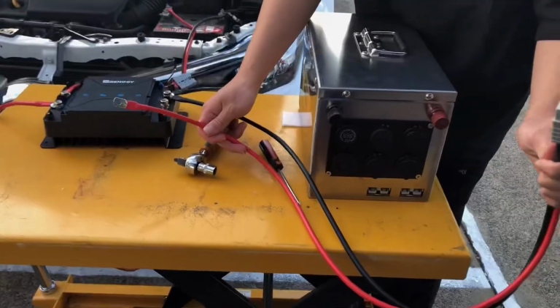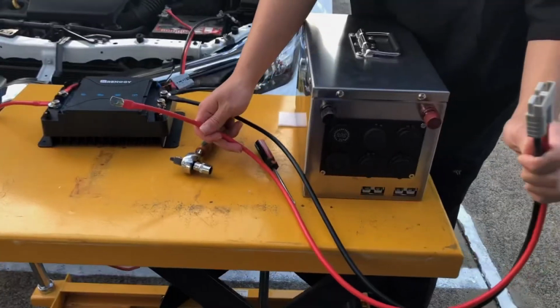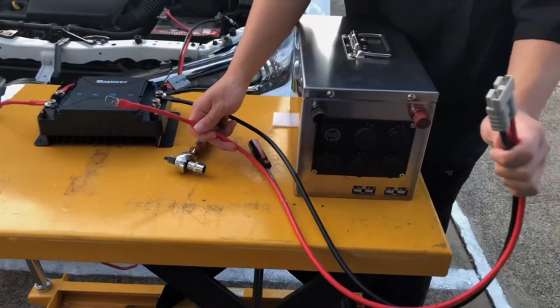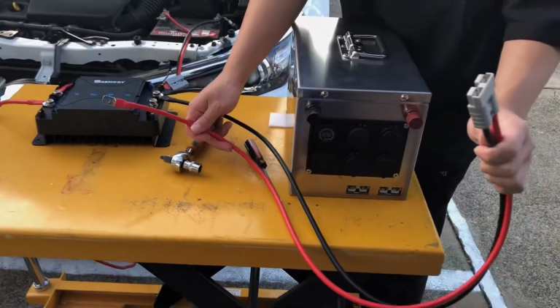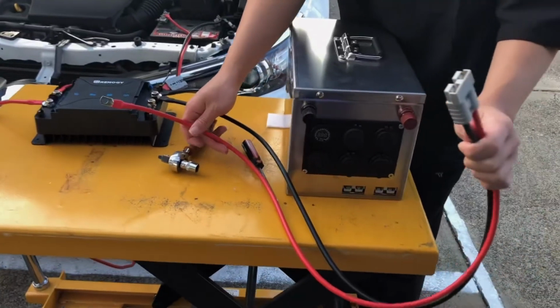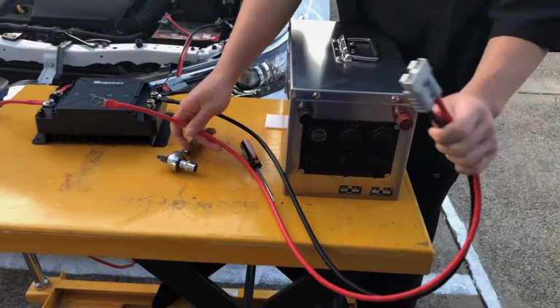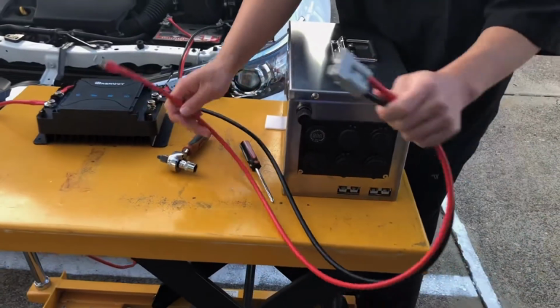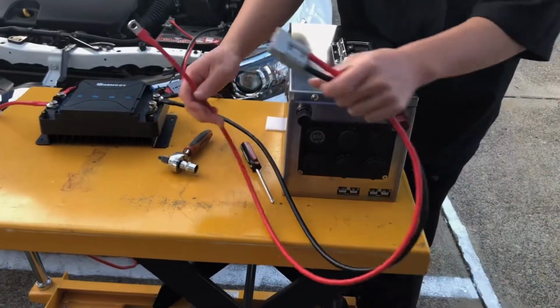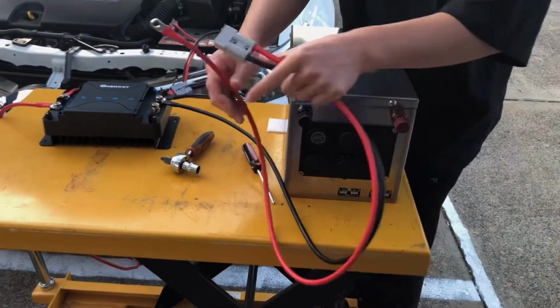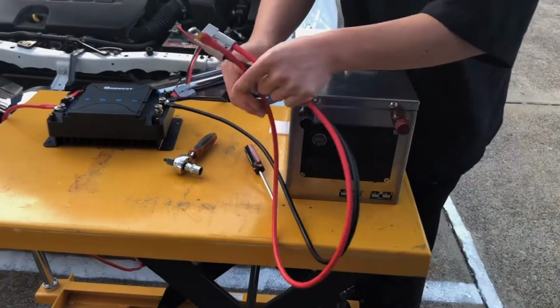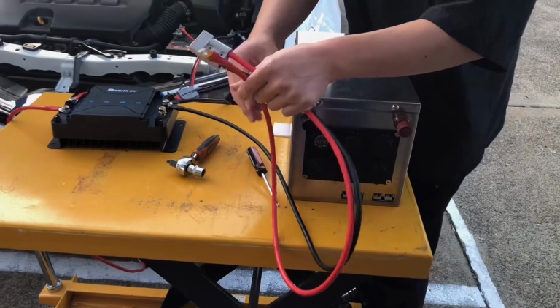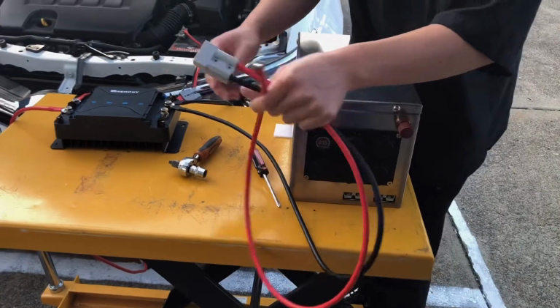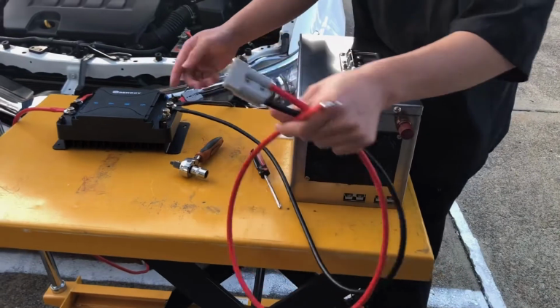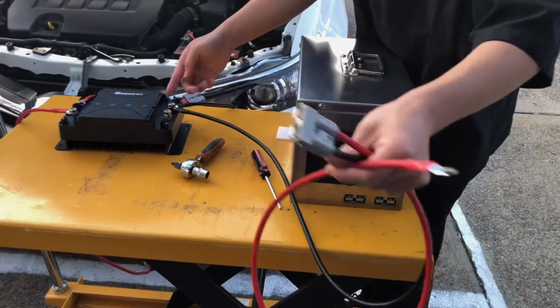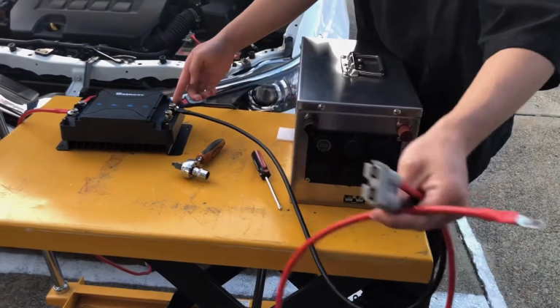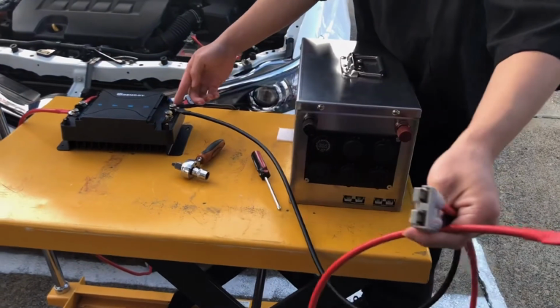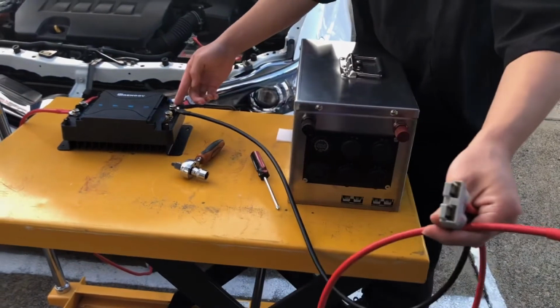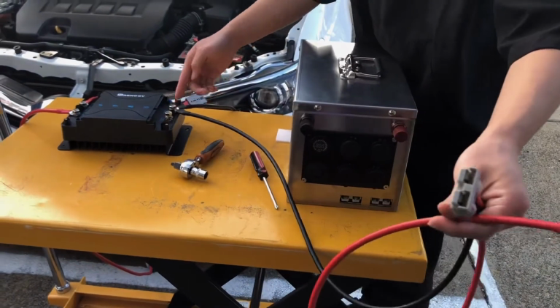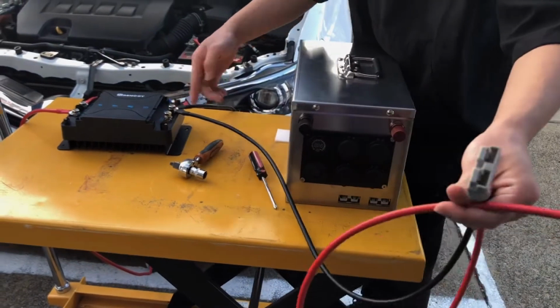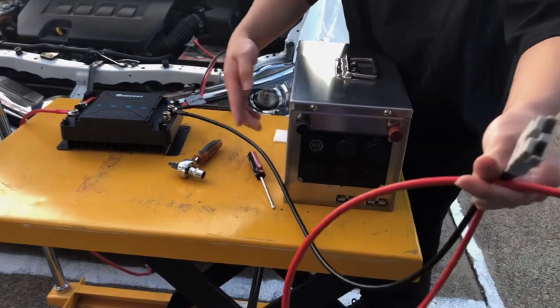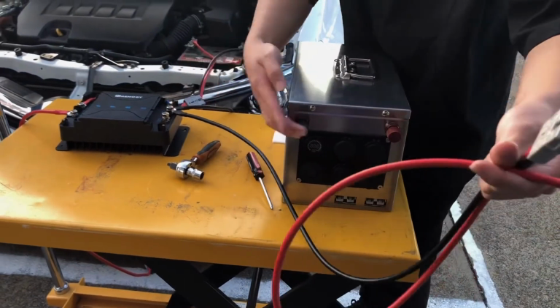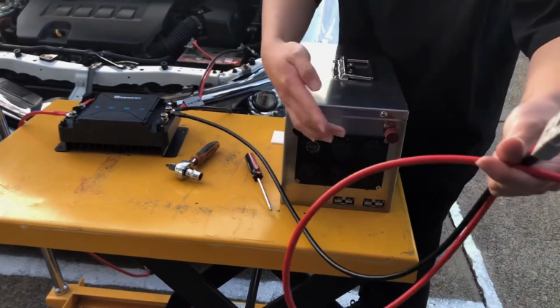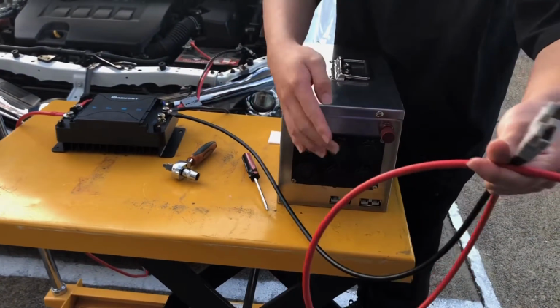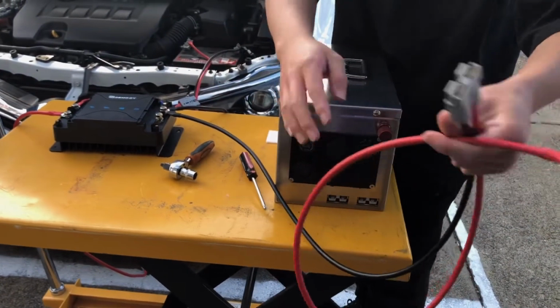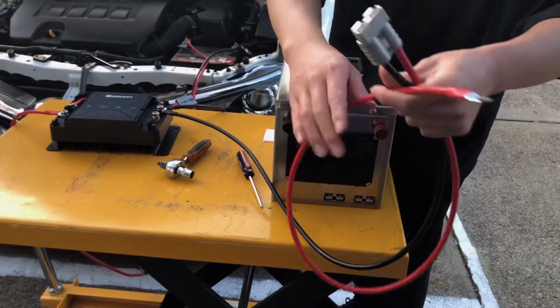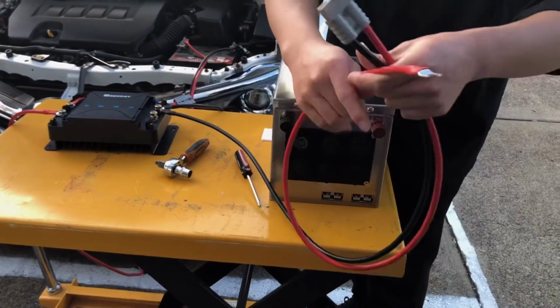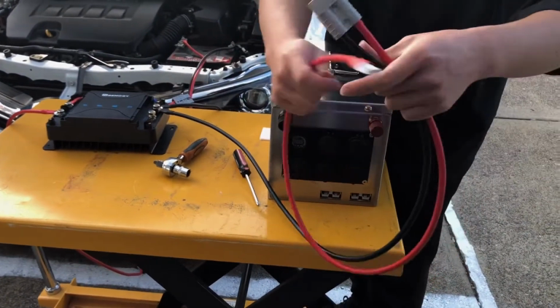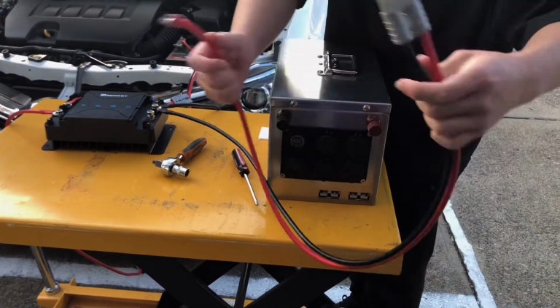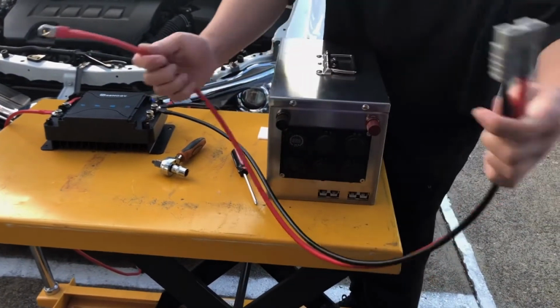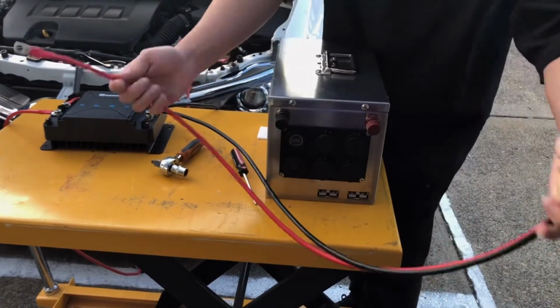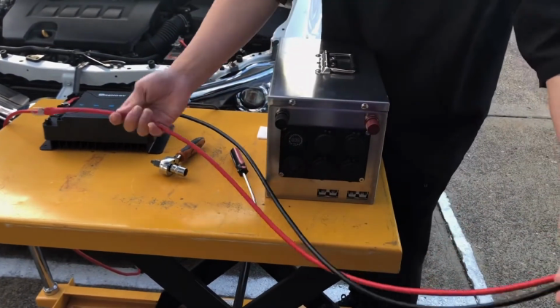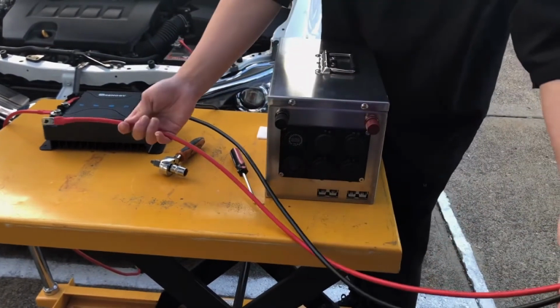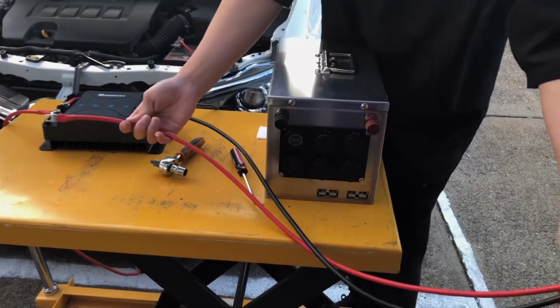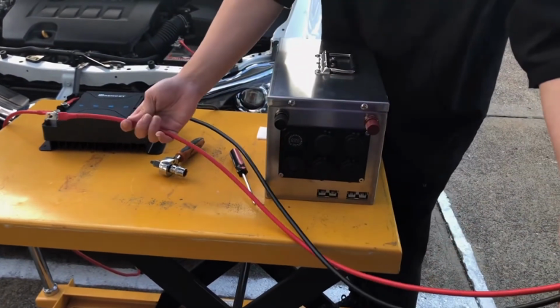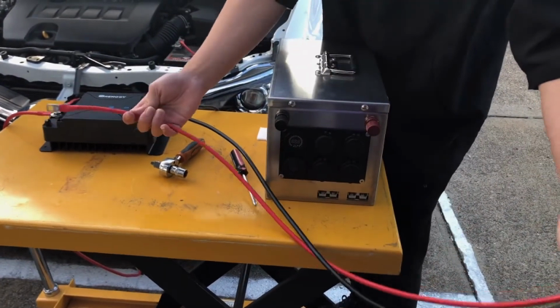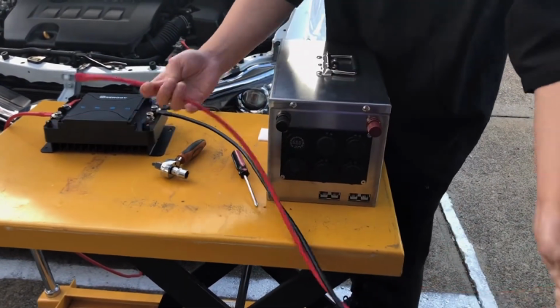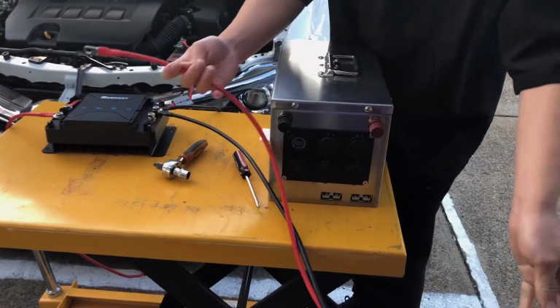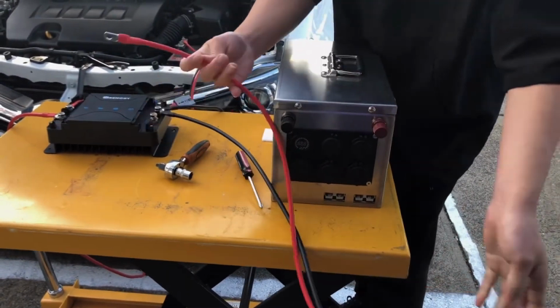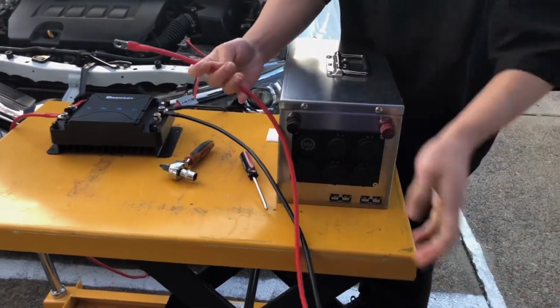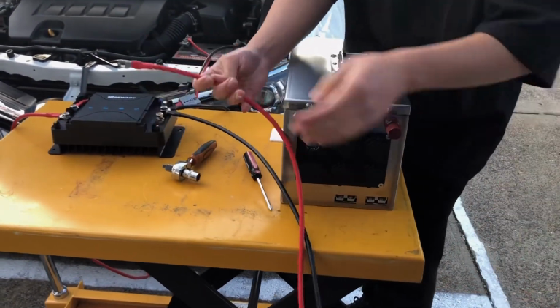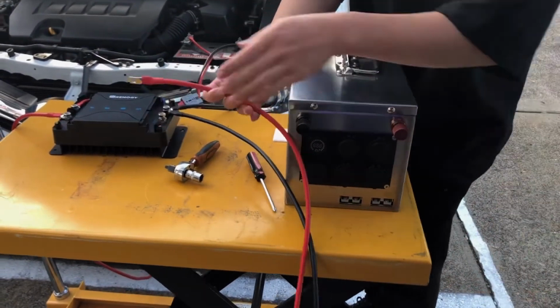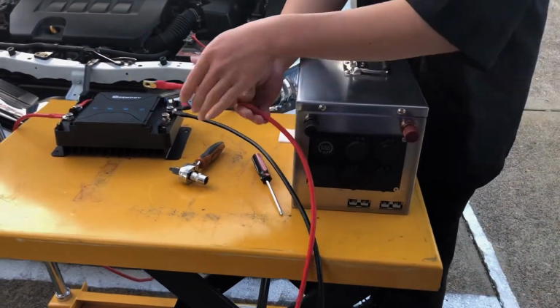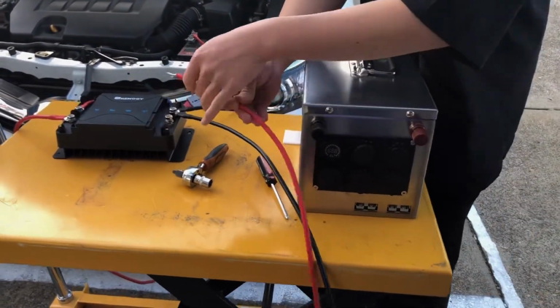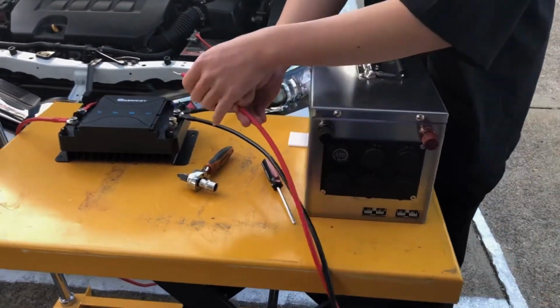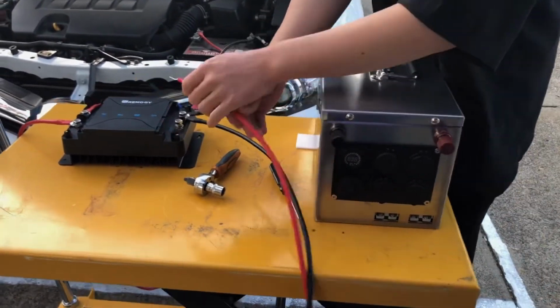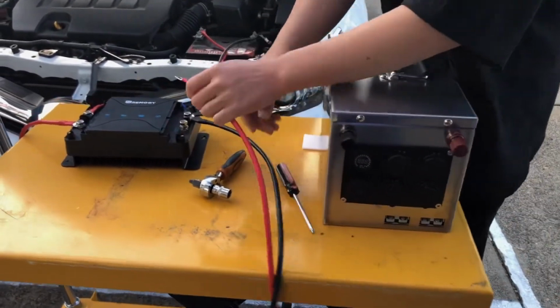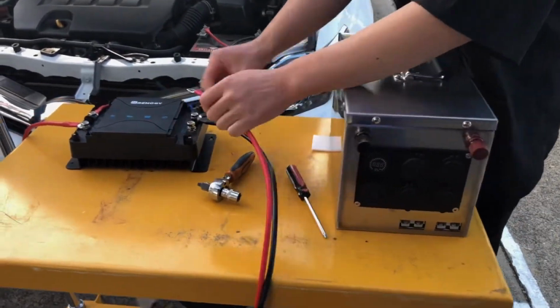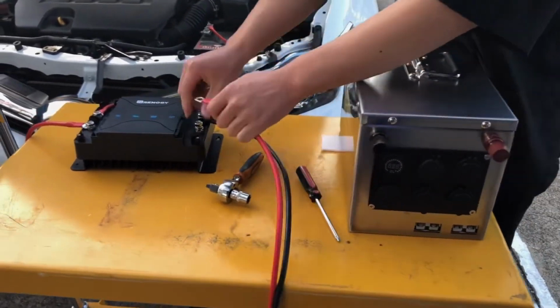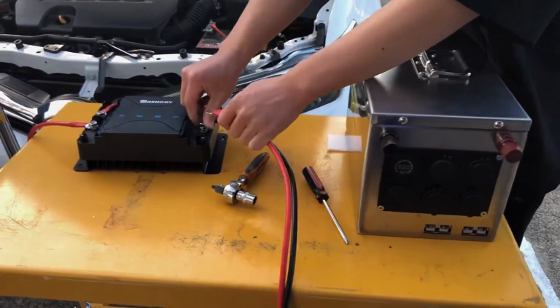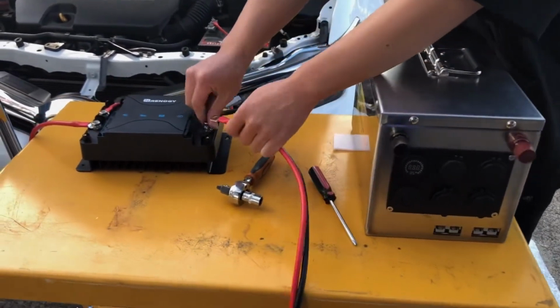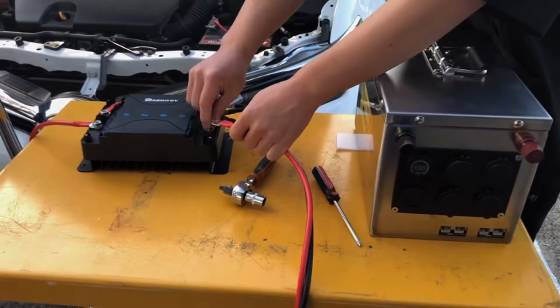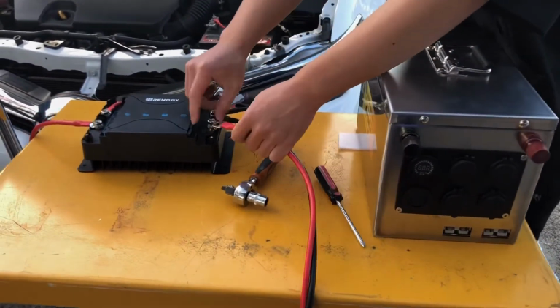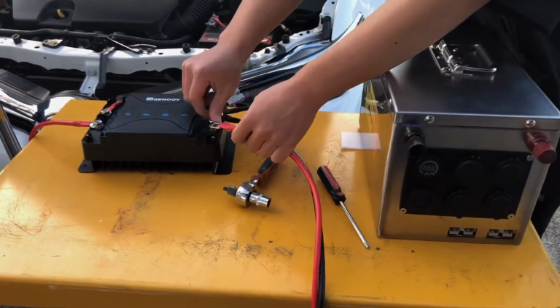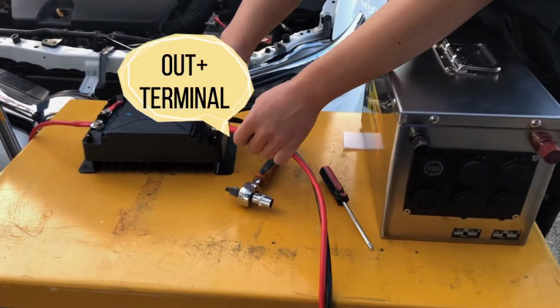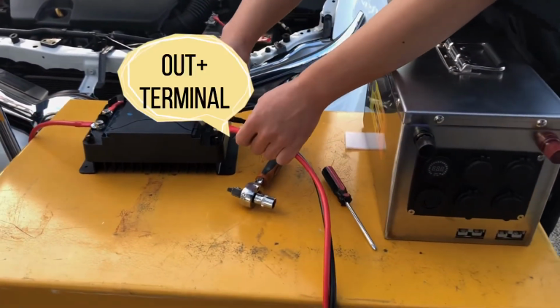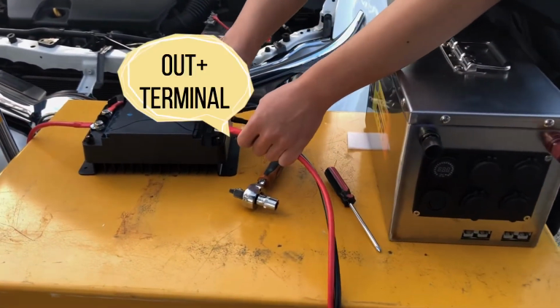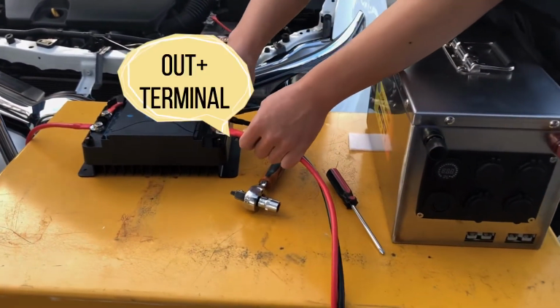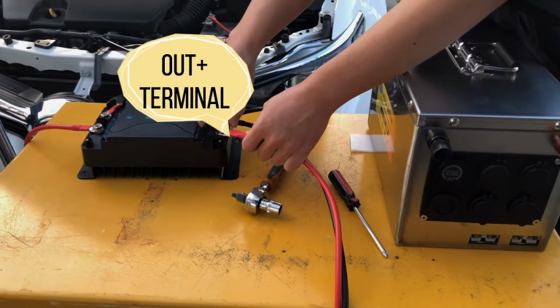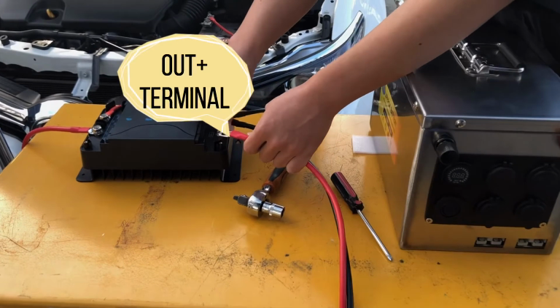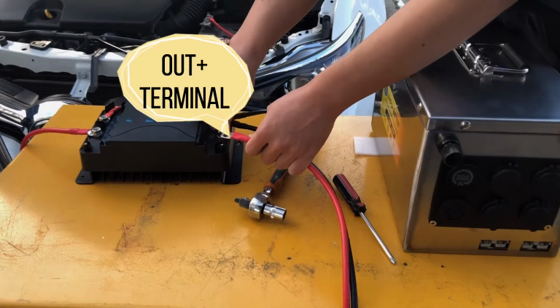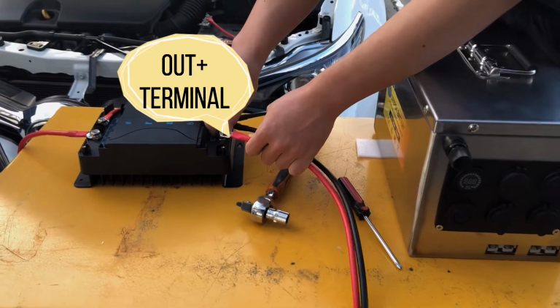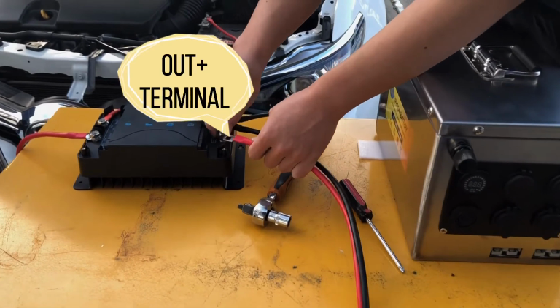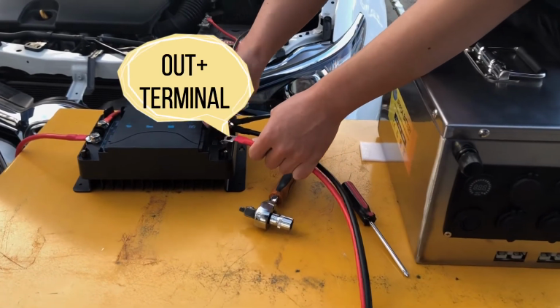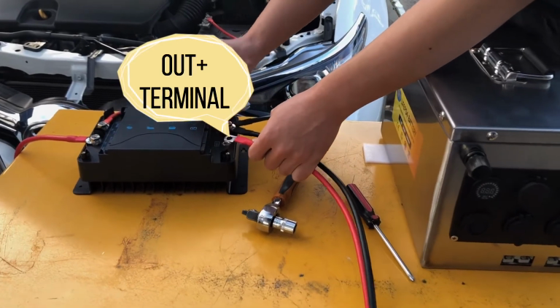Lastly, we connect the positive of the LiFePO4 battery cable to the positive out terminal of the DC DC charger.